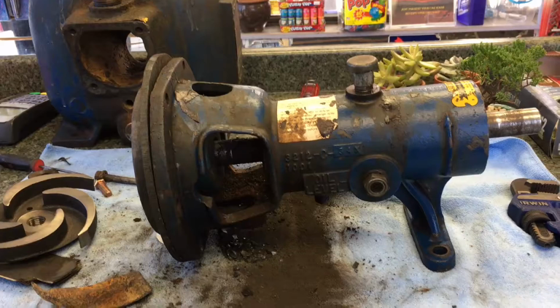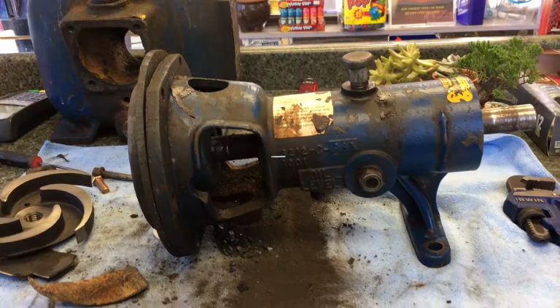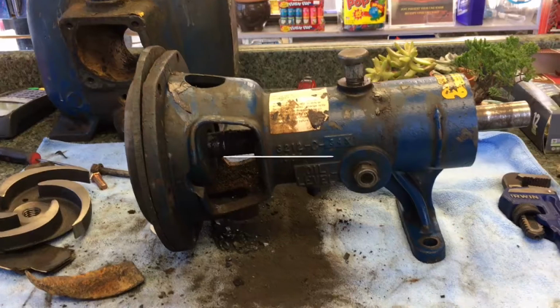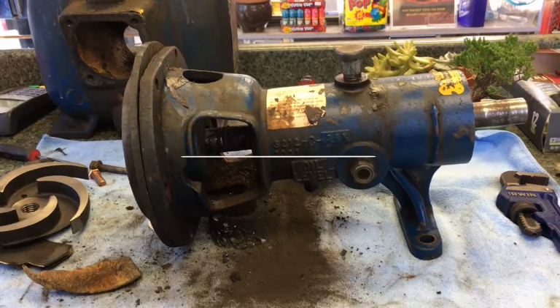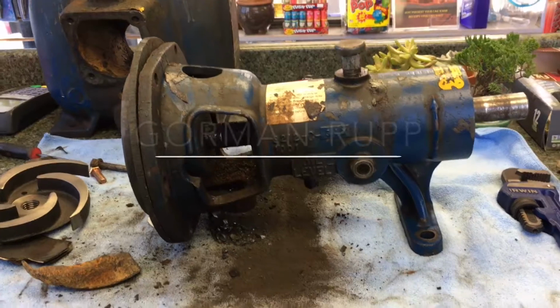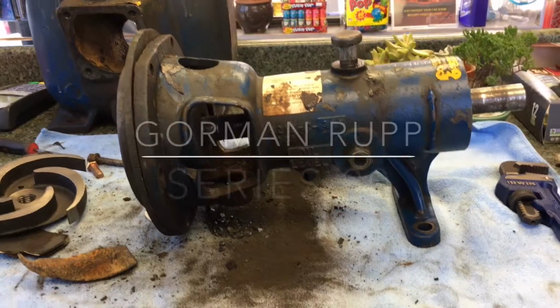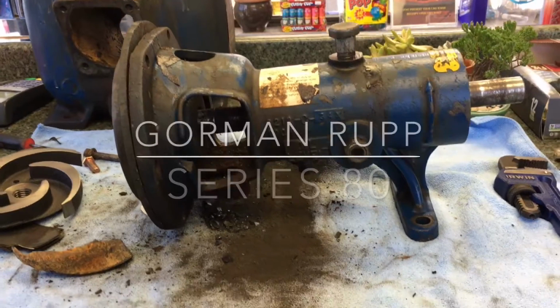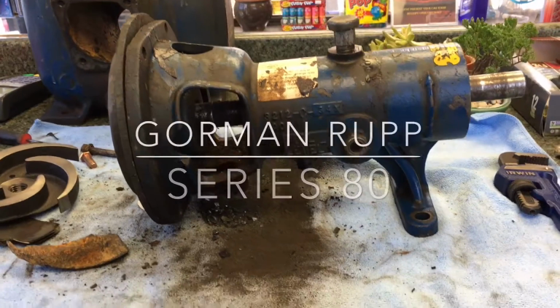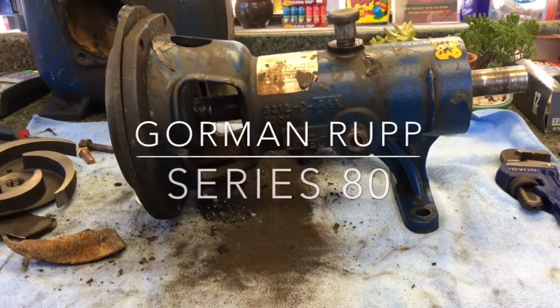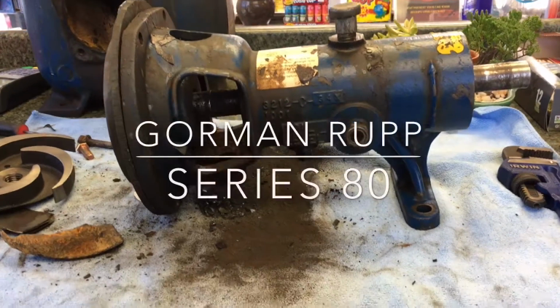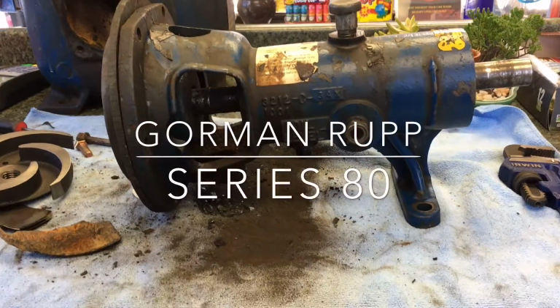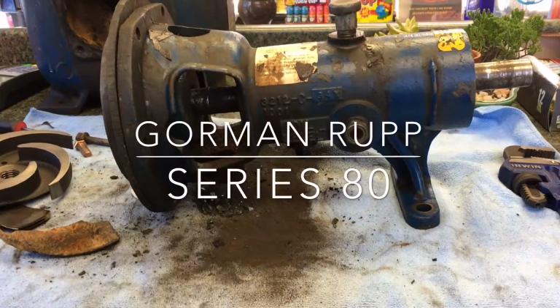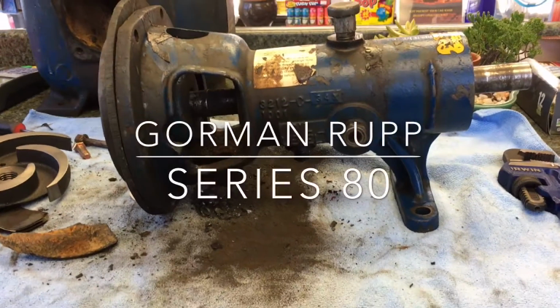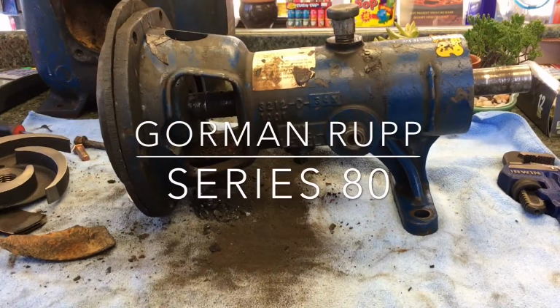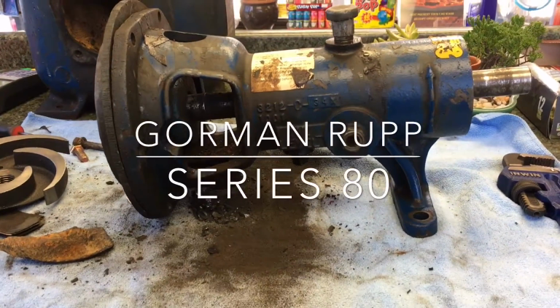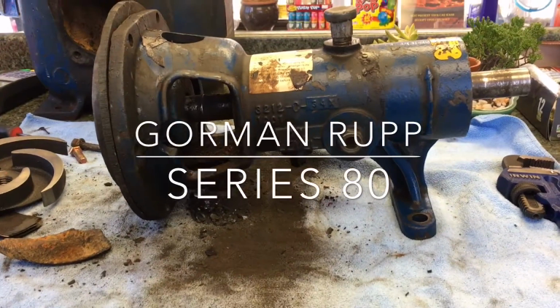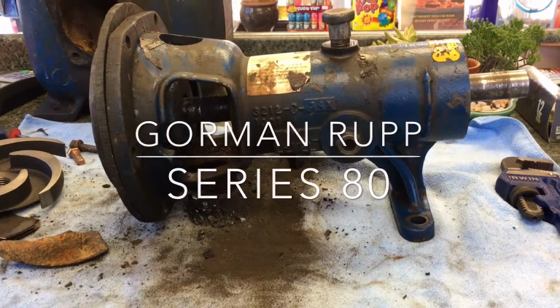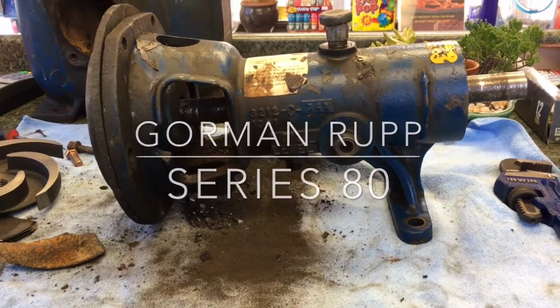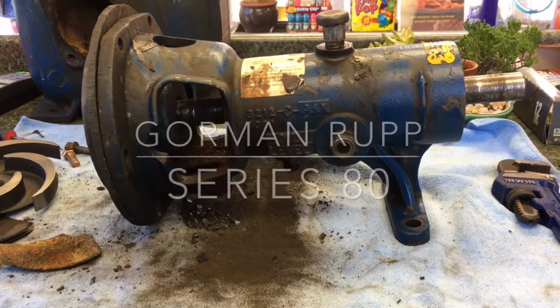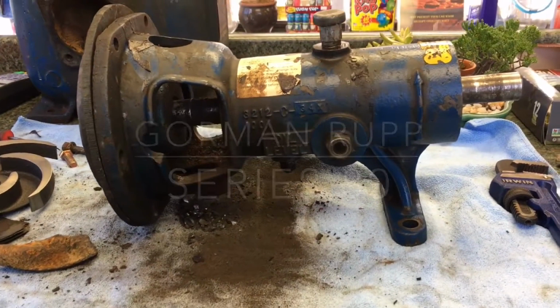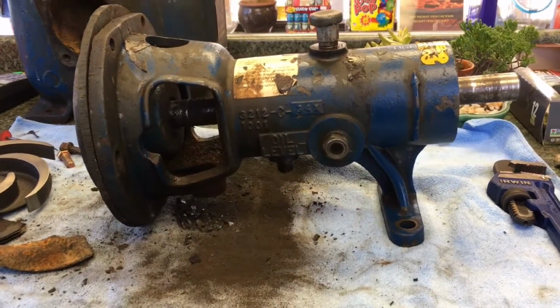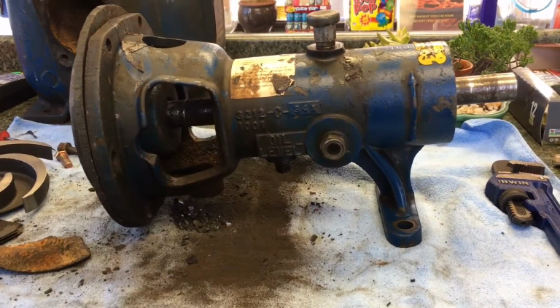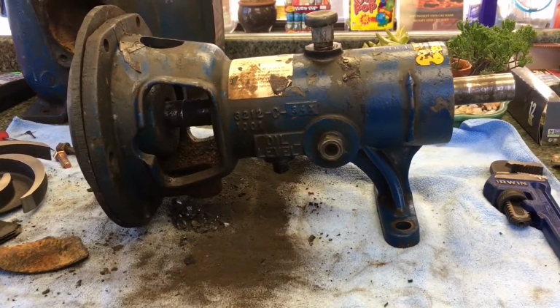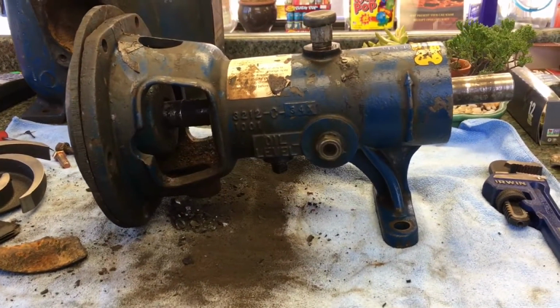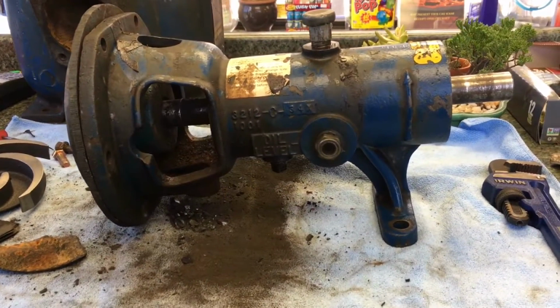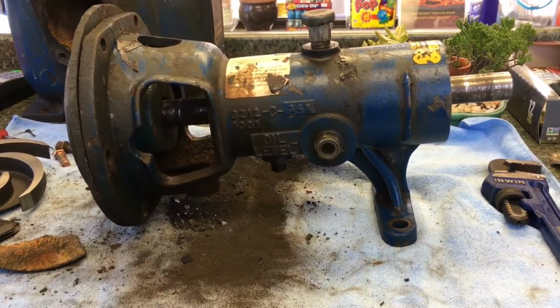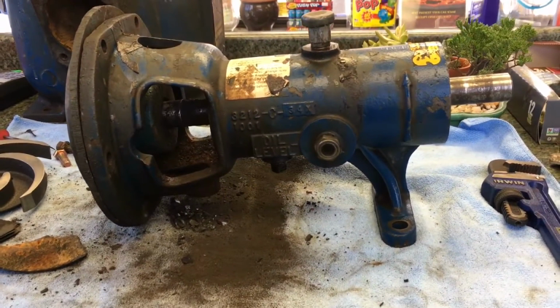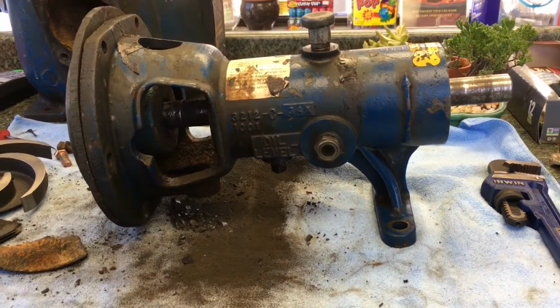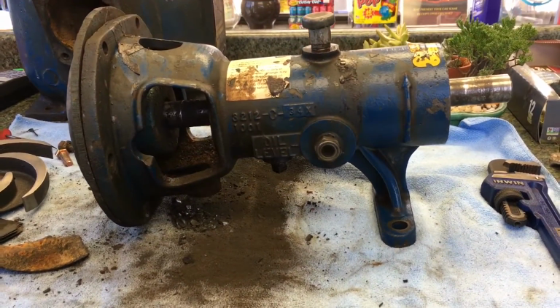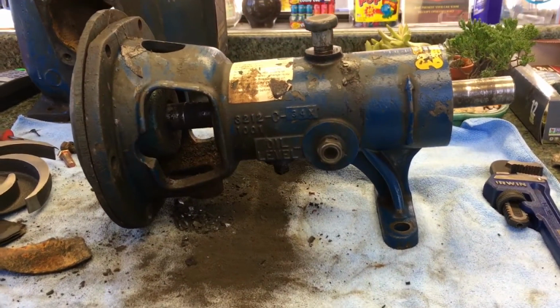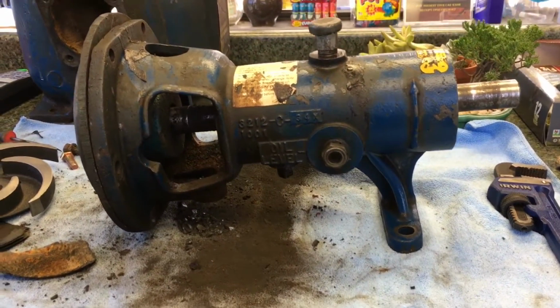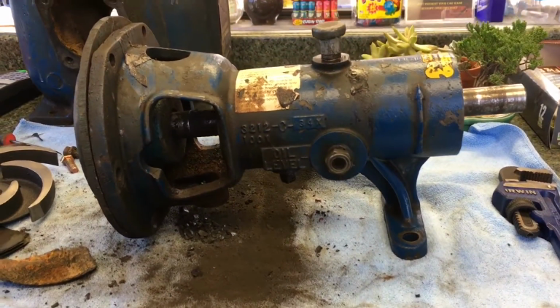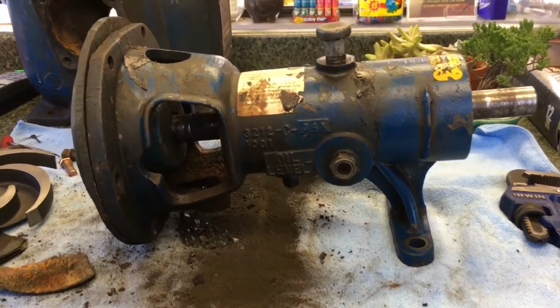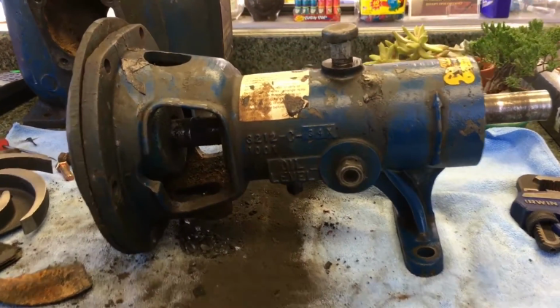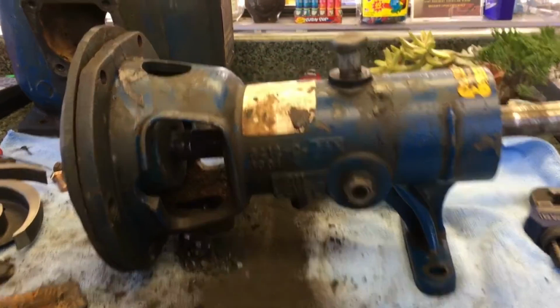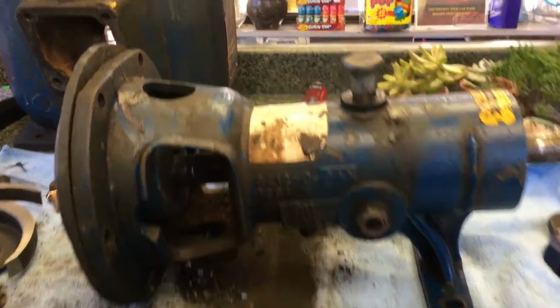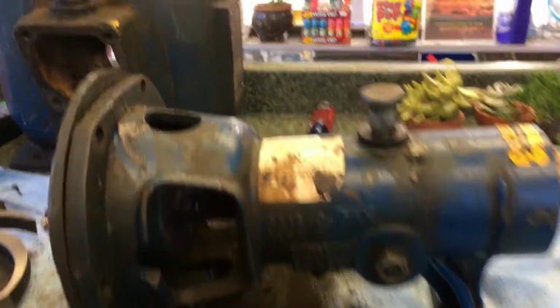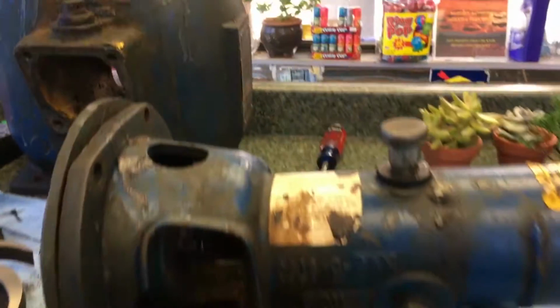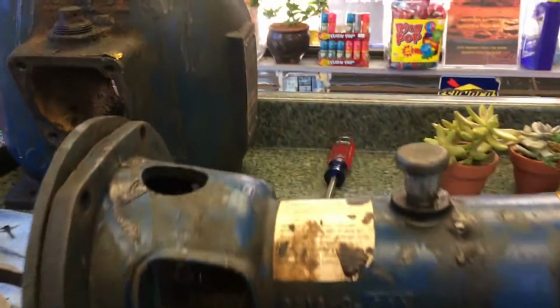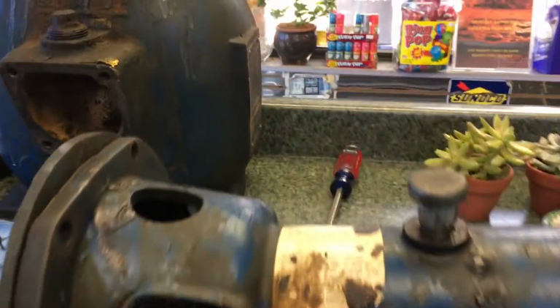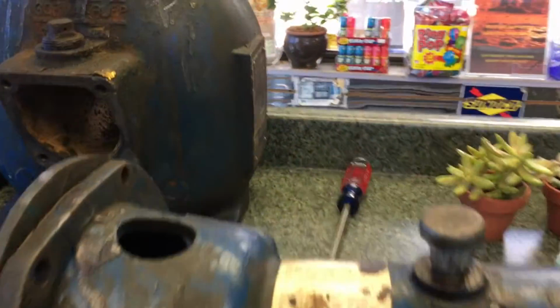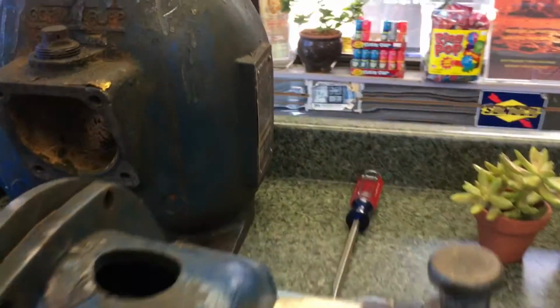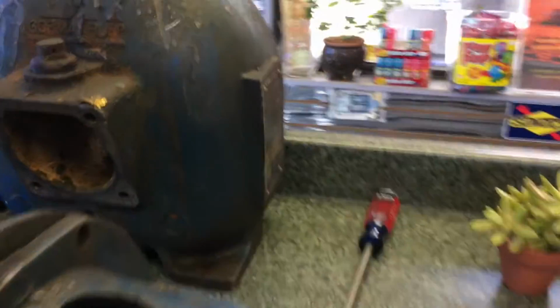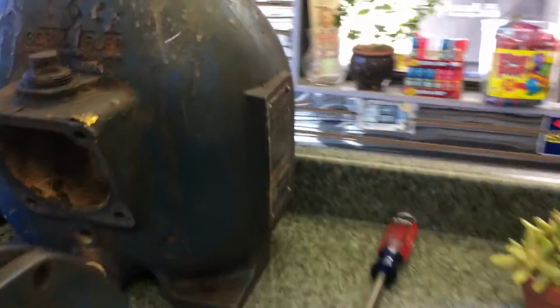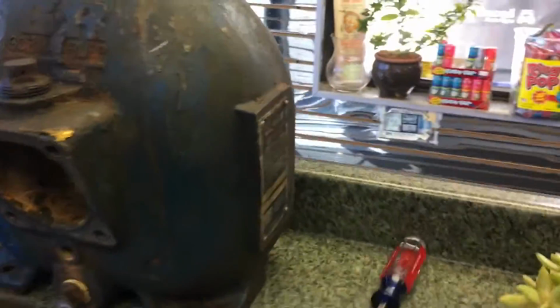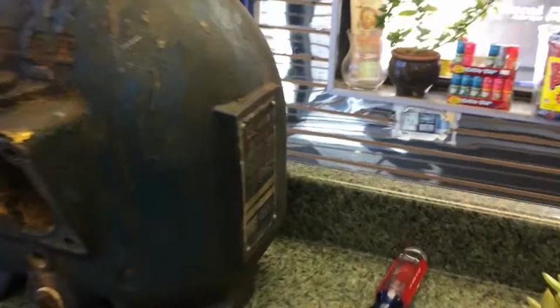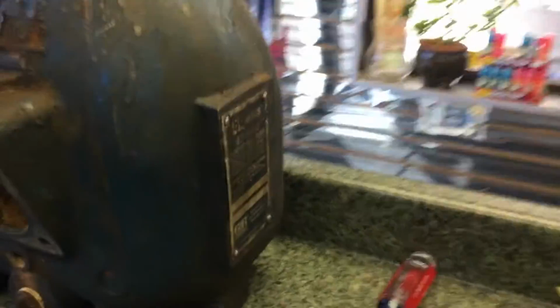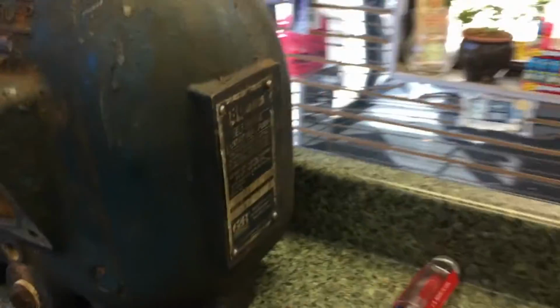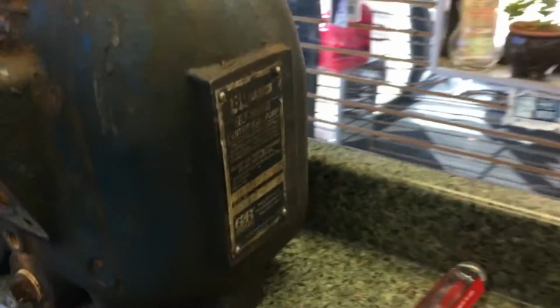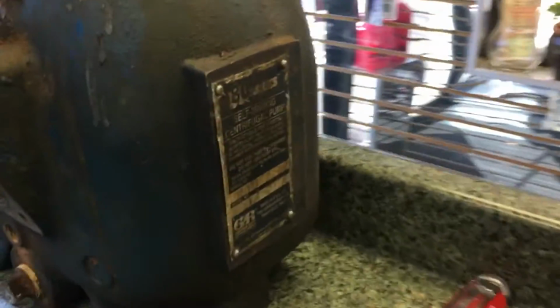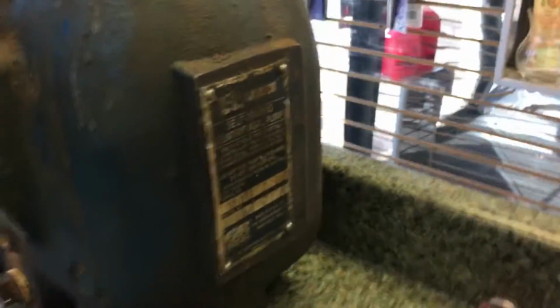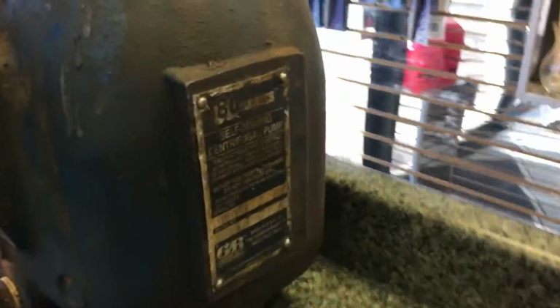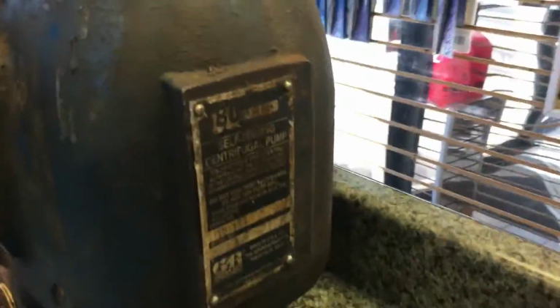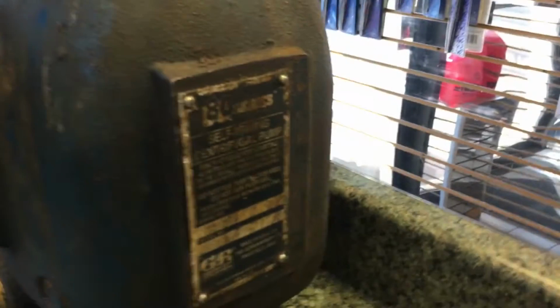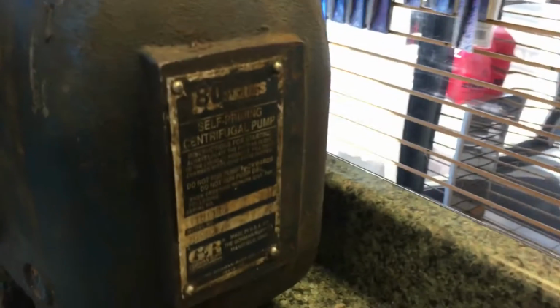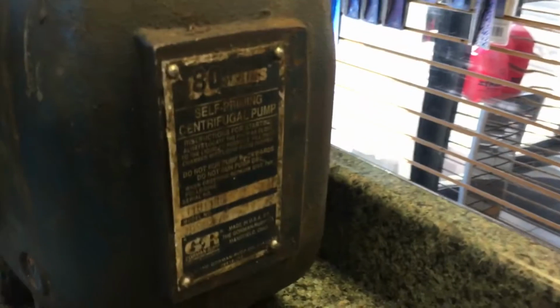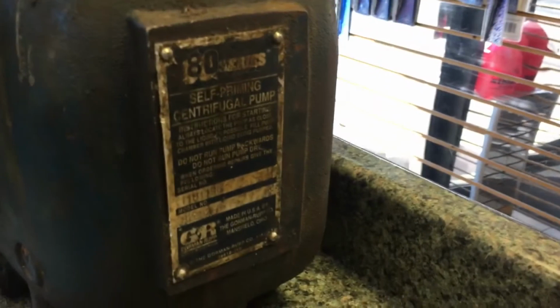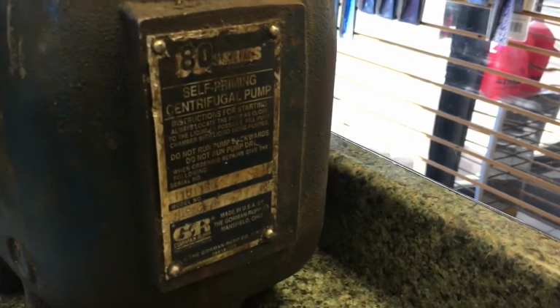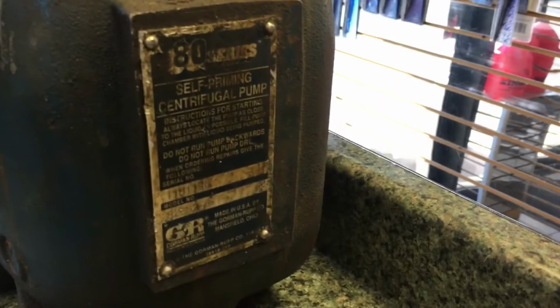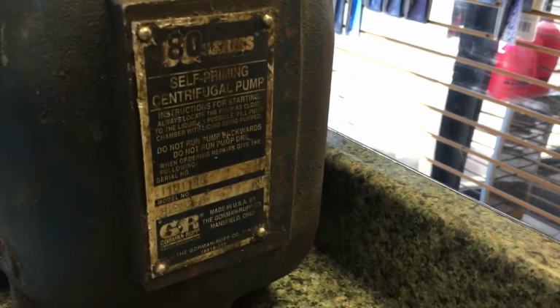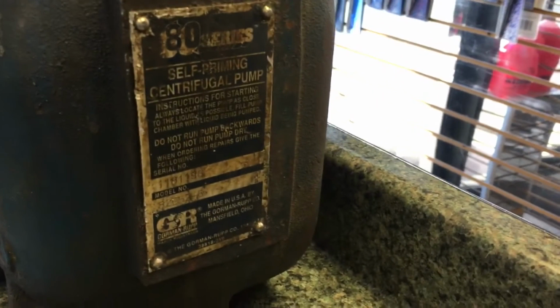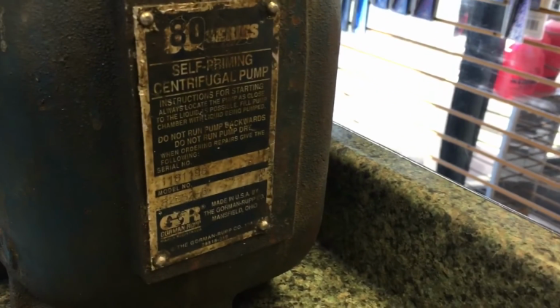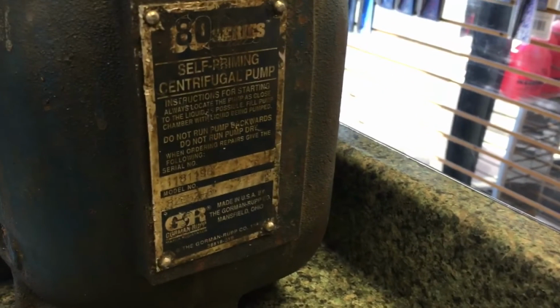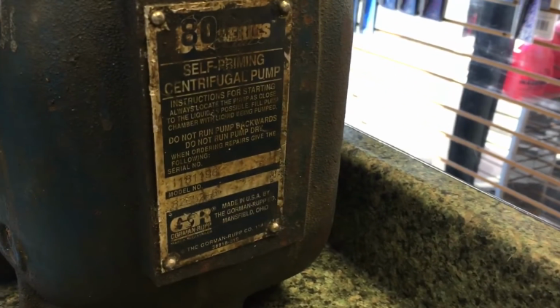Alright, this is a Gorman Rupp — or Gorman Rupp, however some people say it. The model is right here. Model 80.